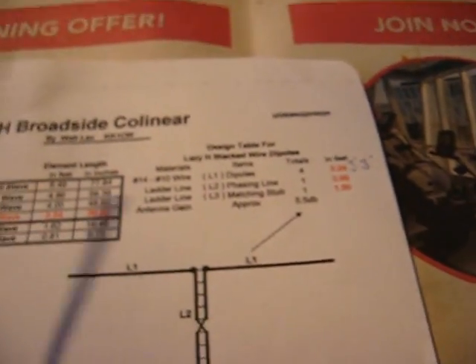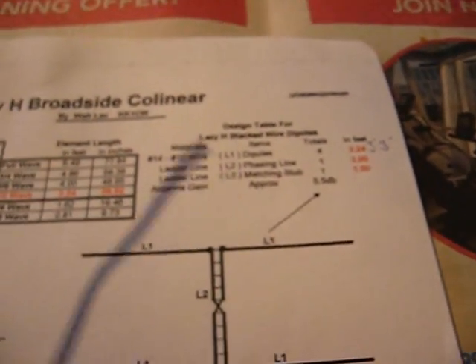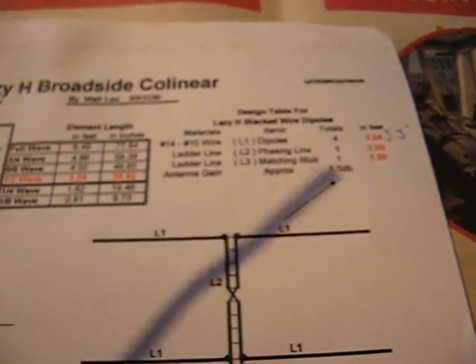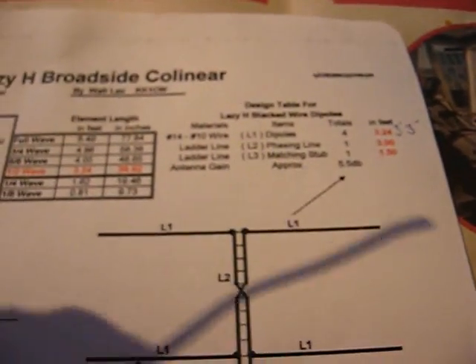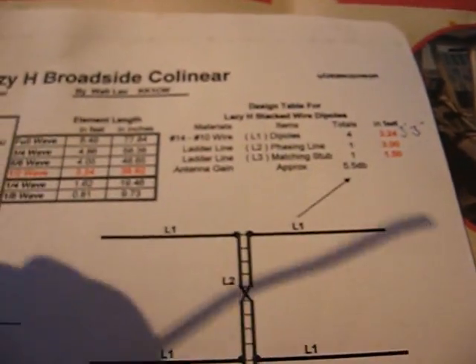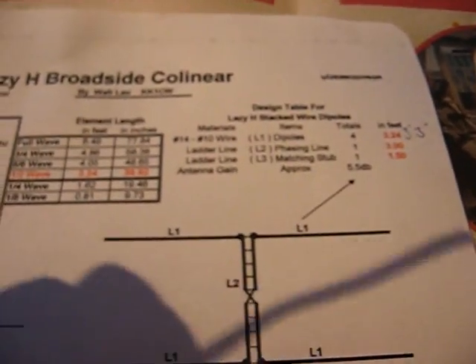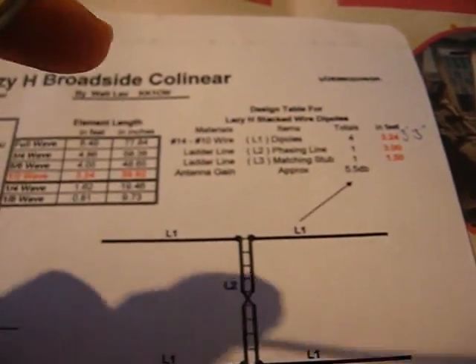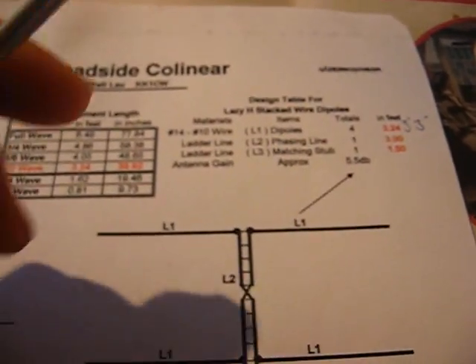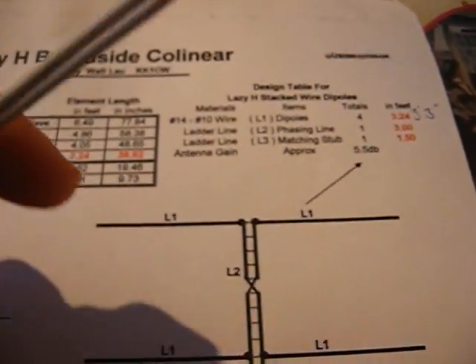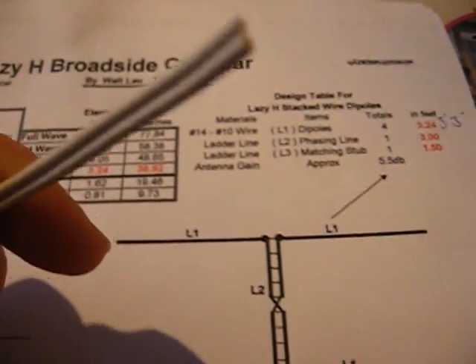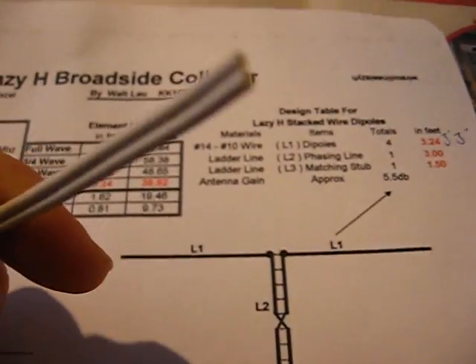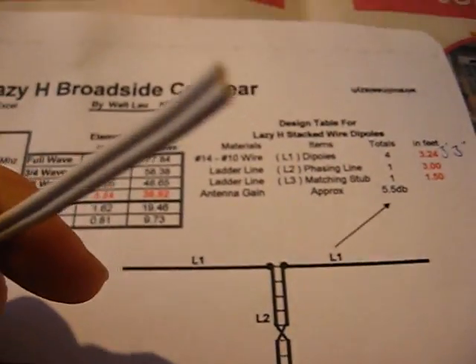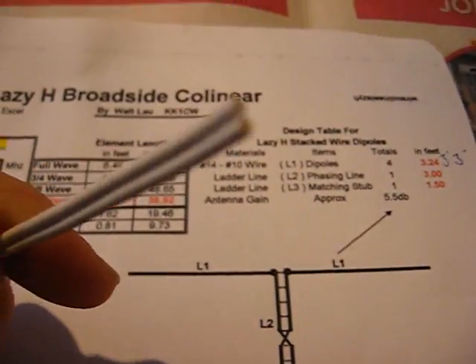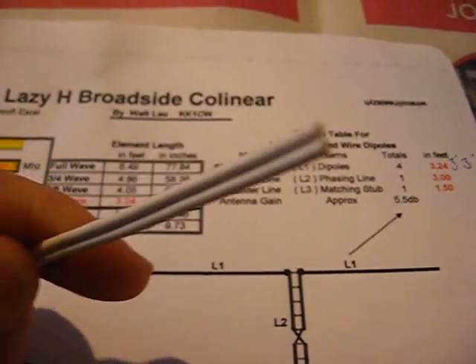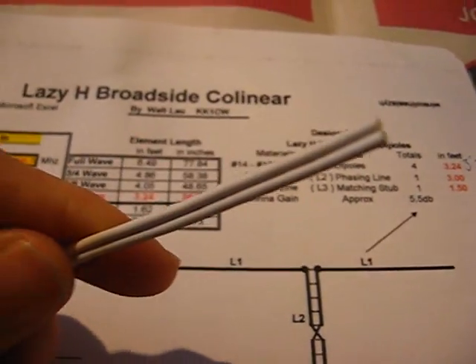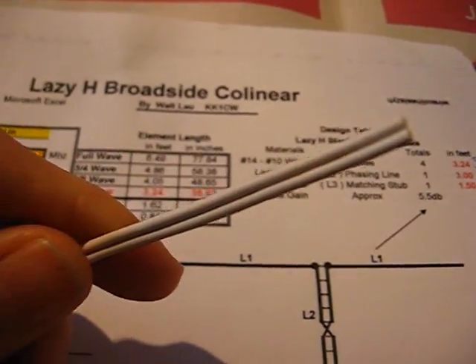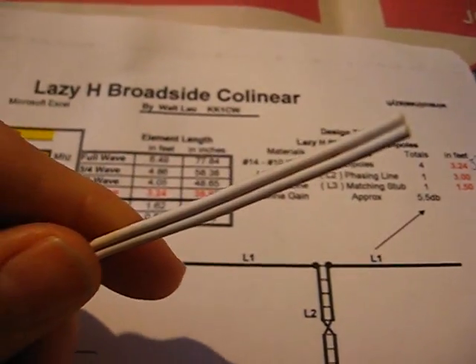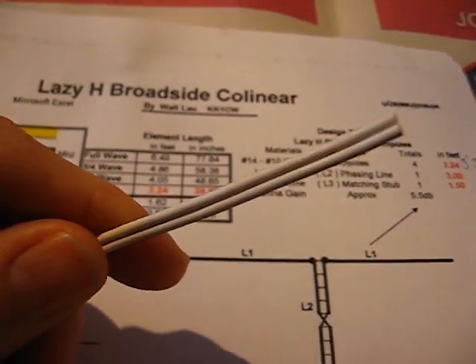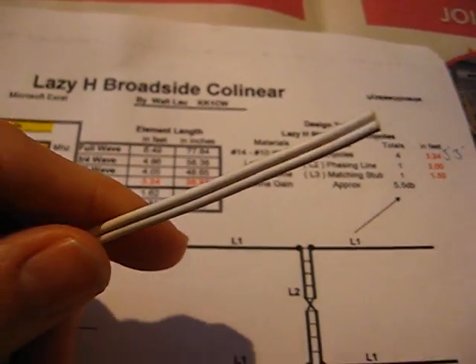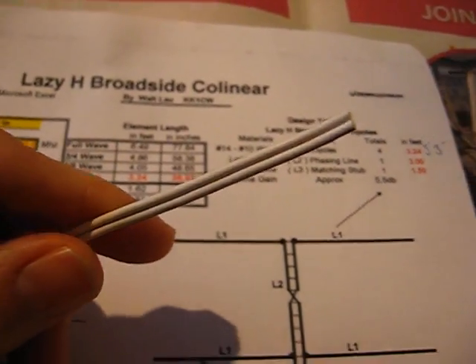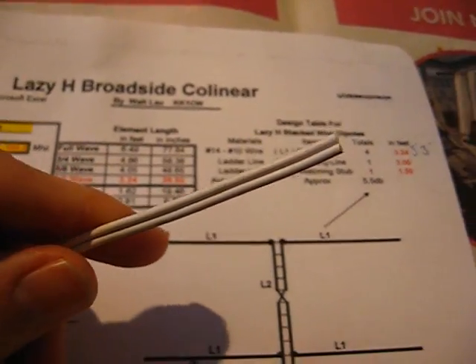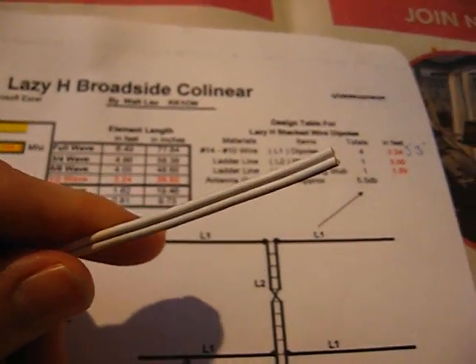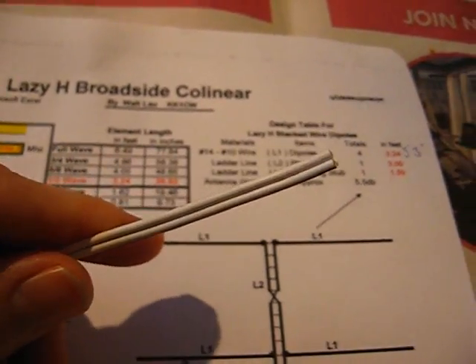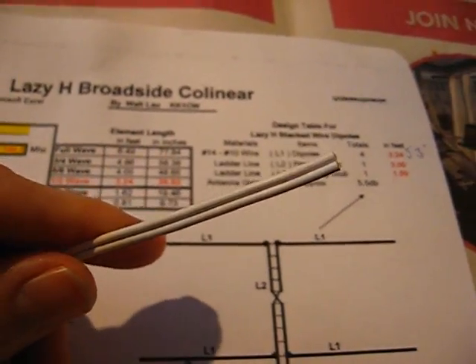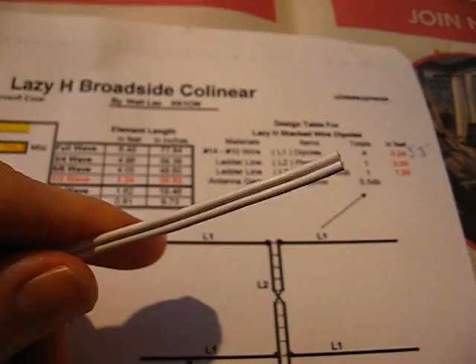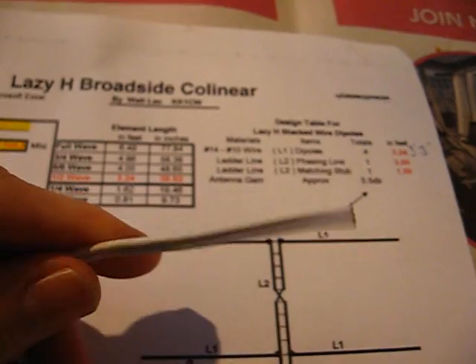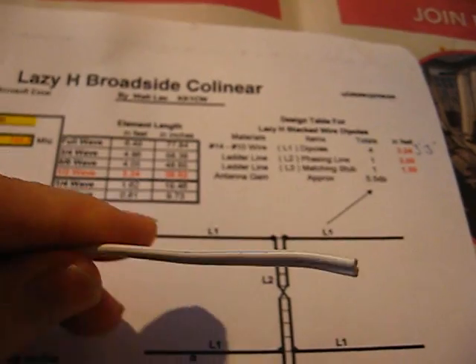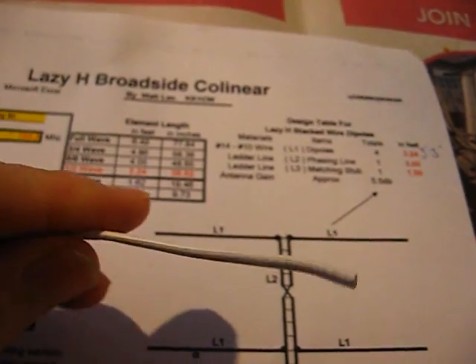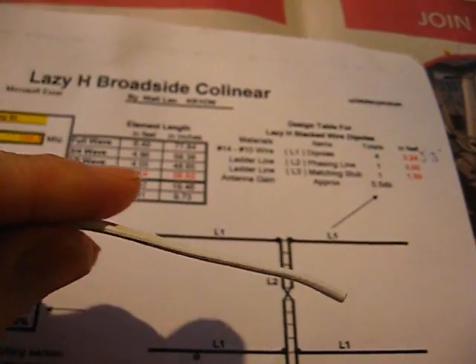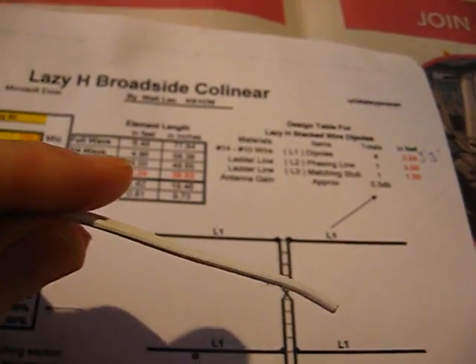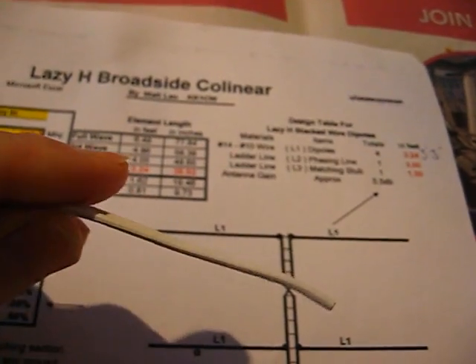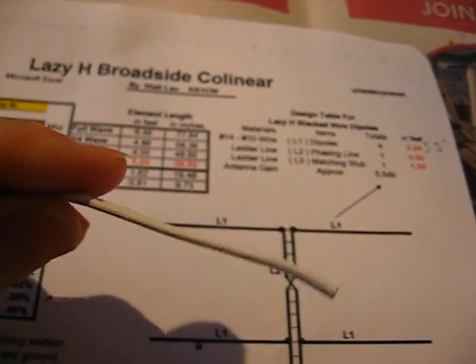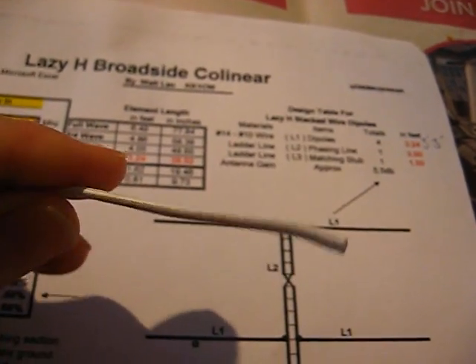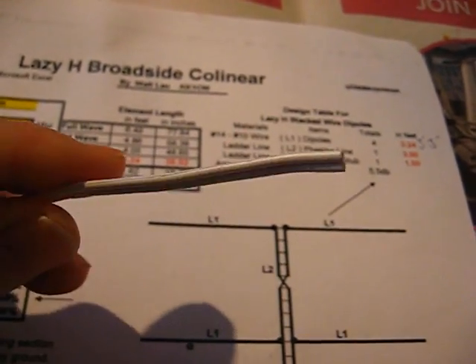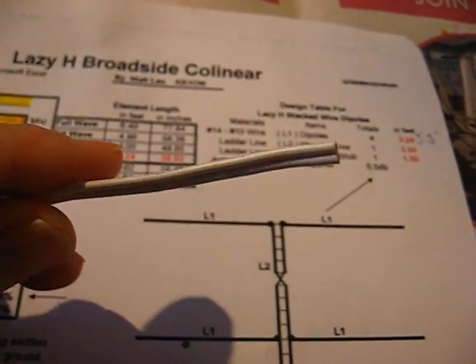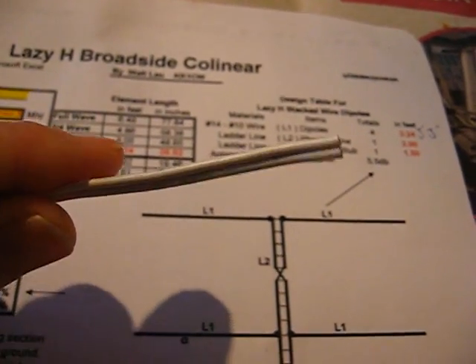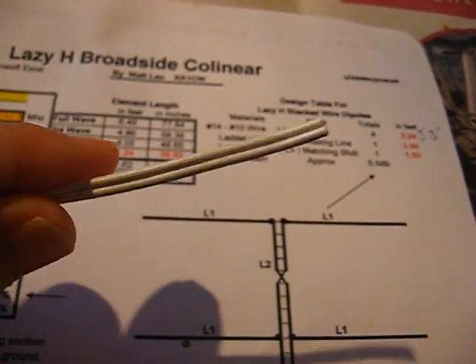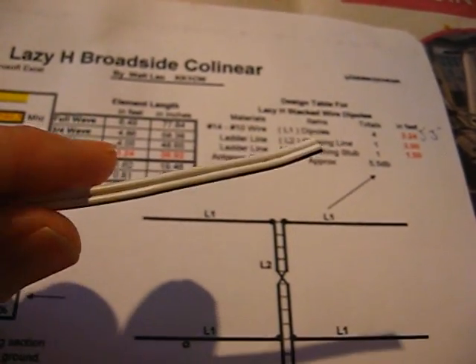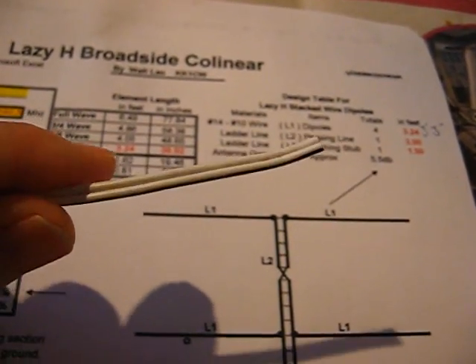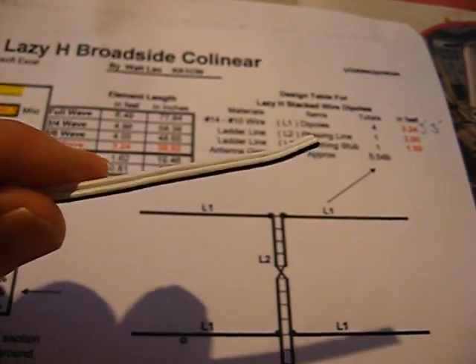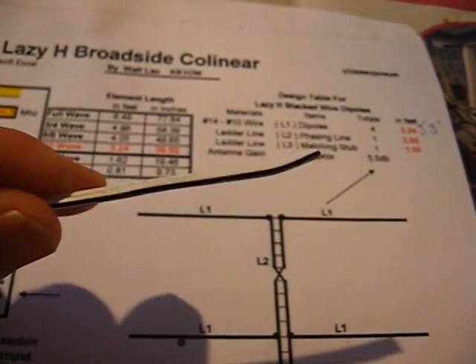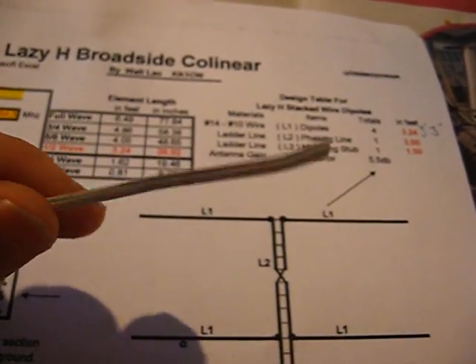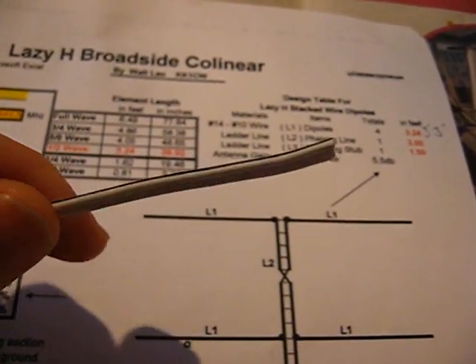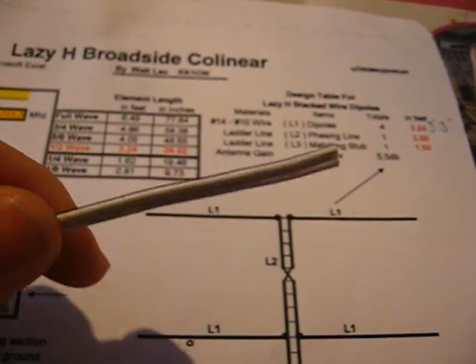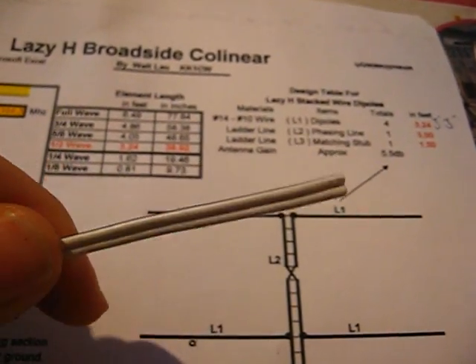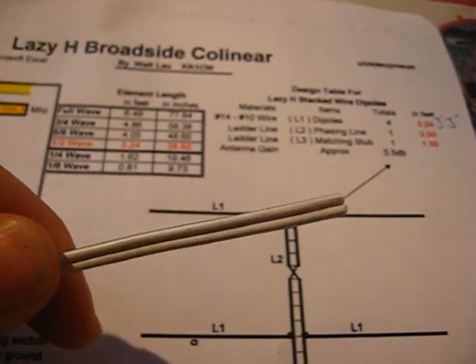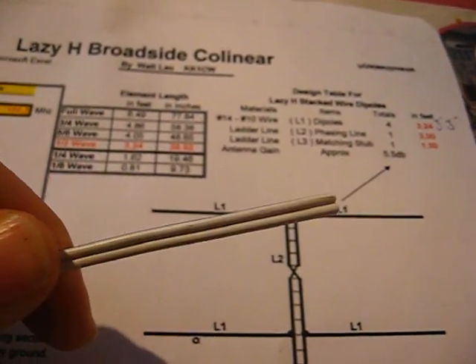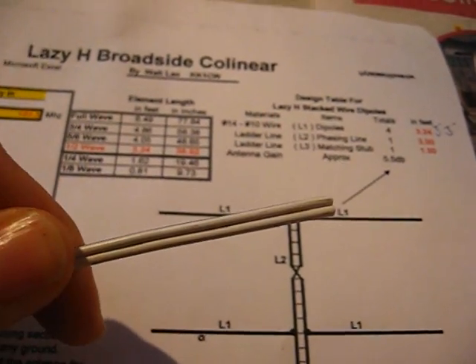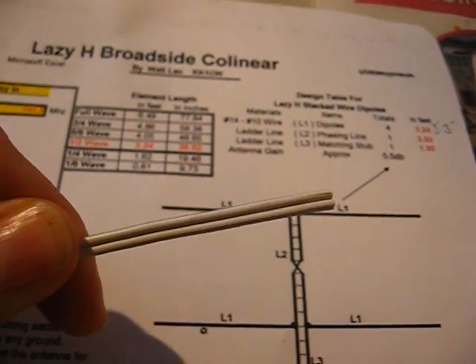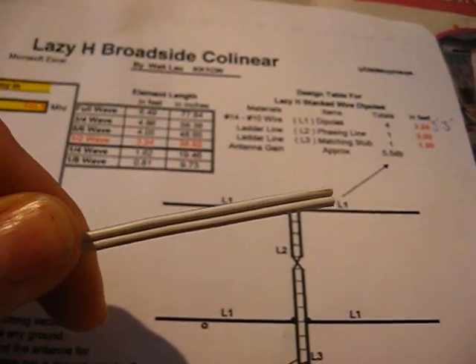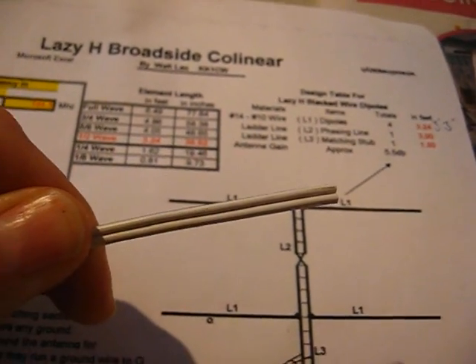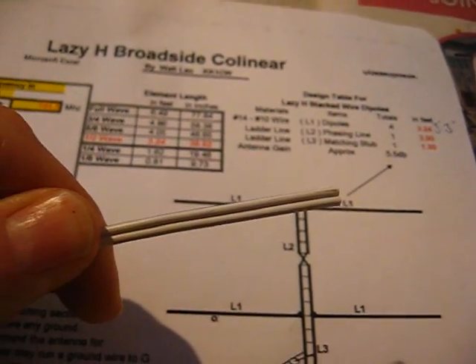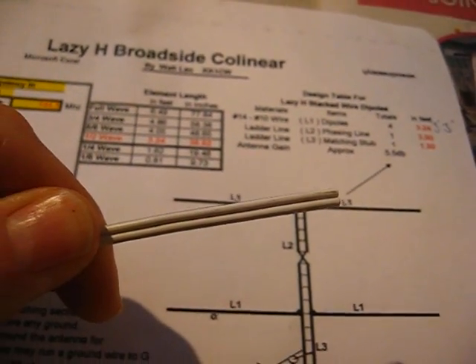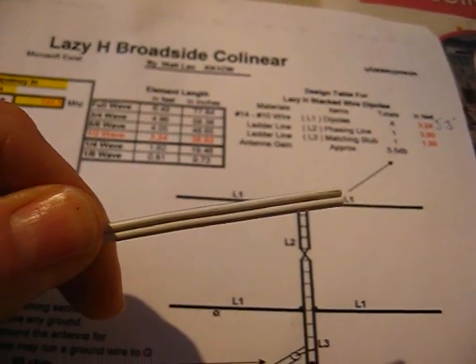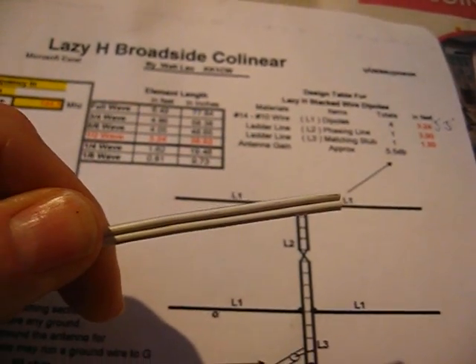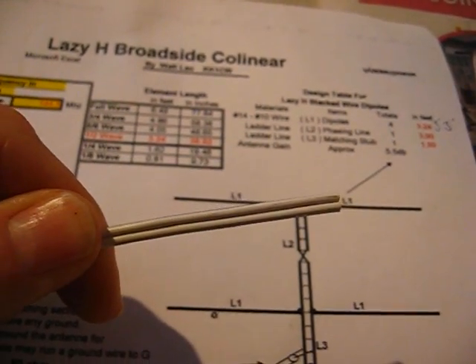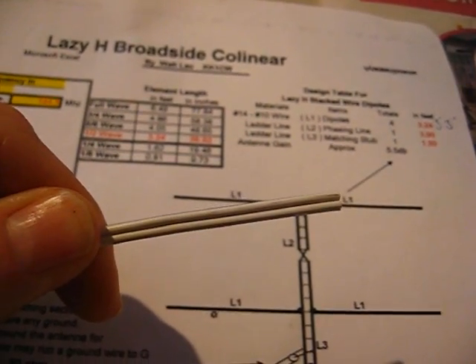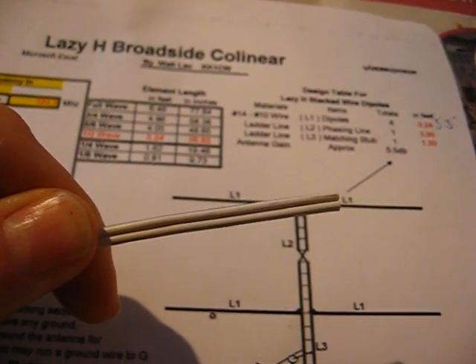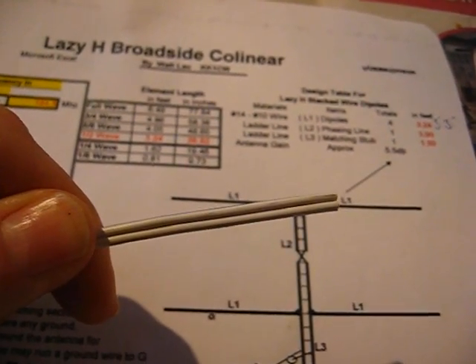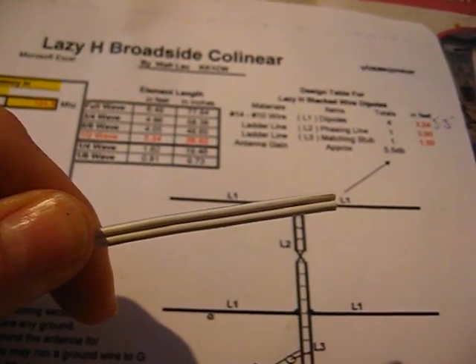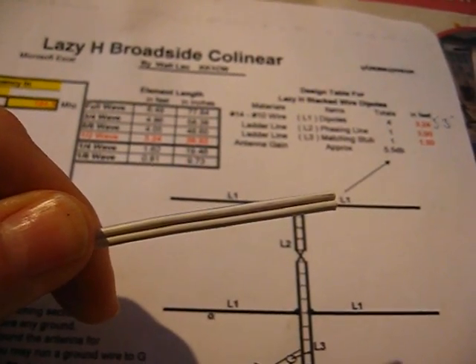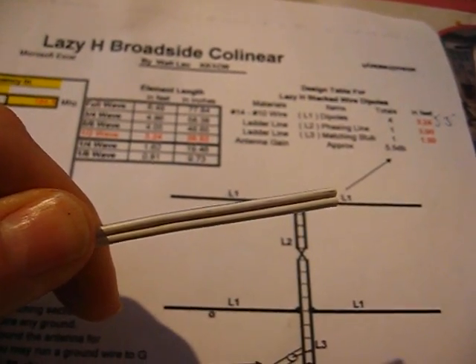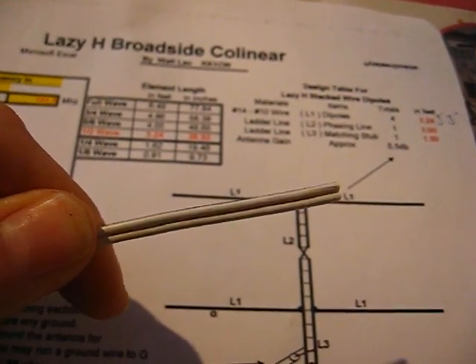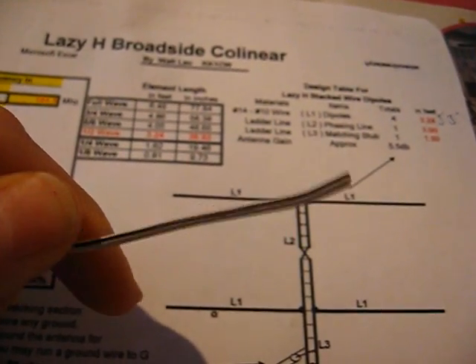I'm going to use twin flex — we use it here, four-conductor speaker wire in the UK.